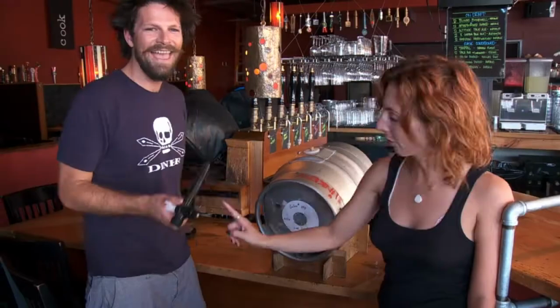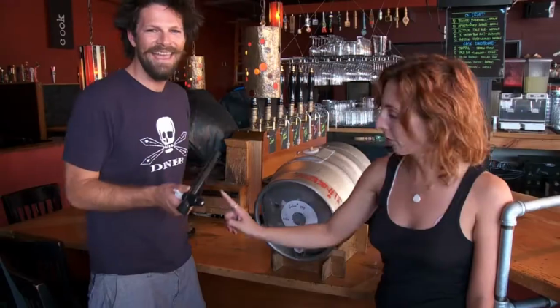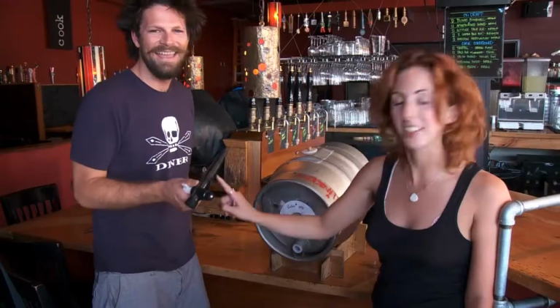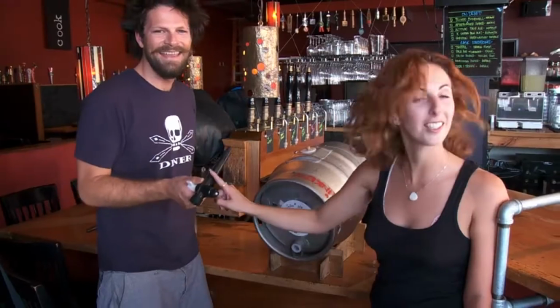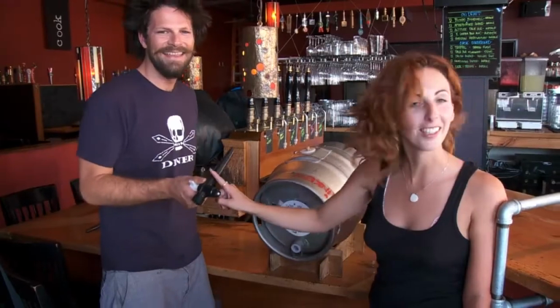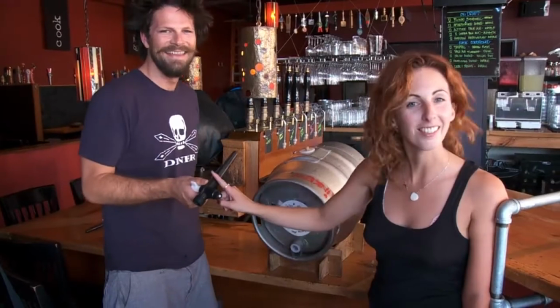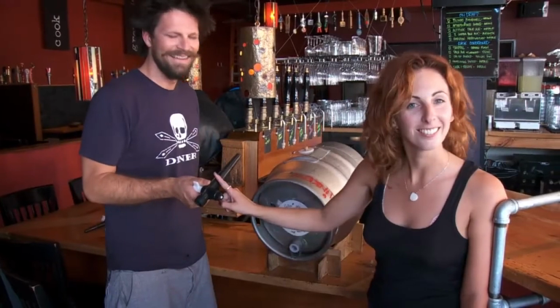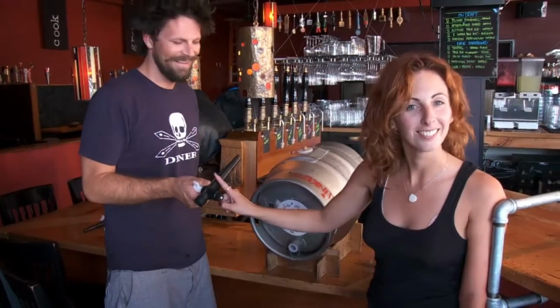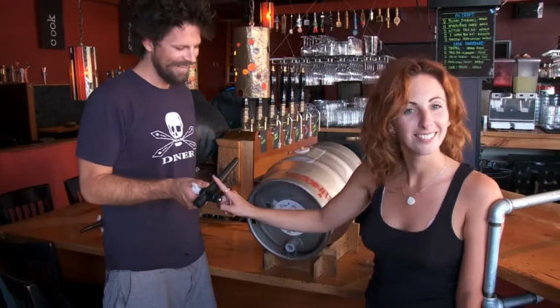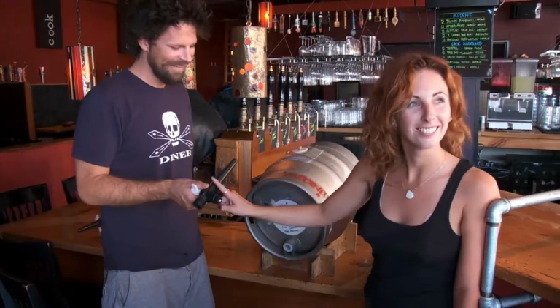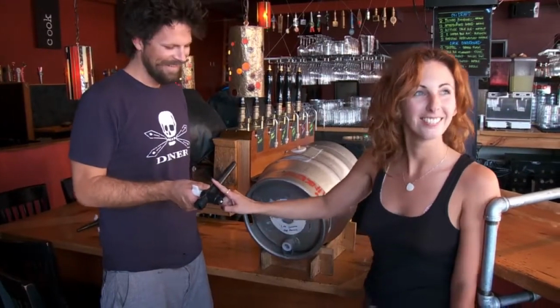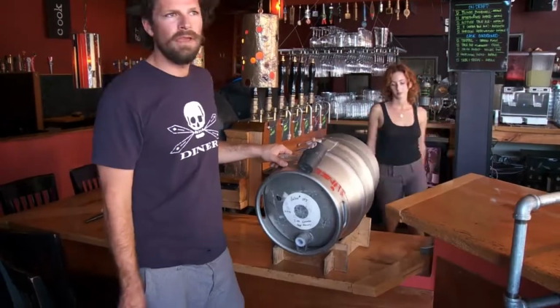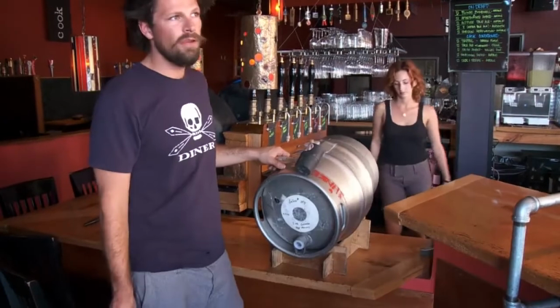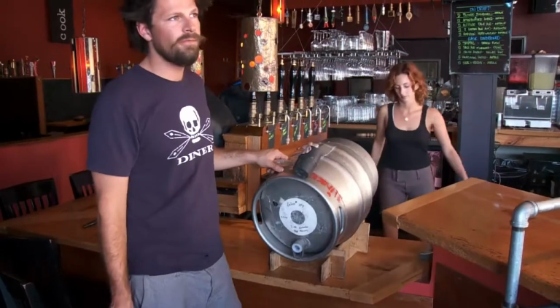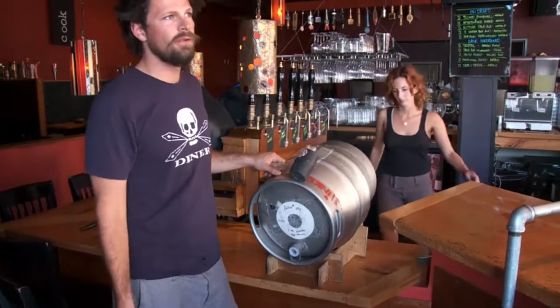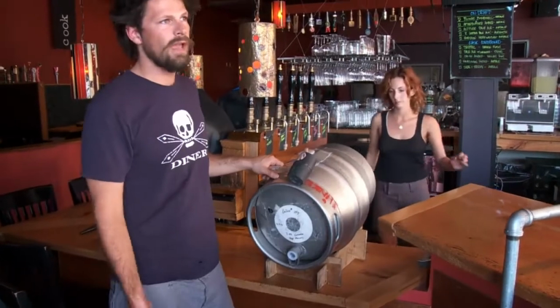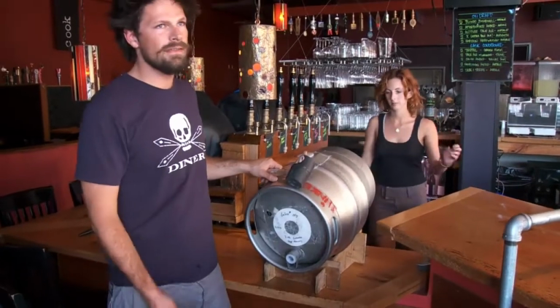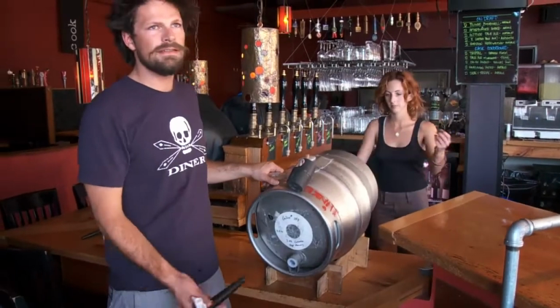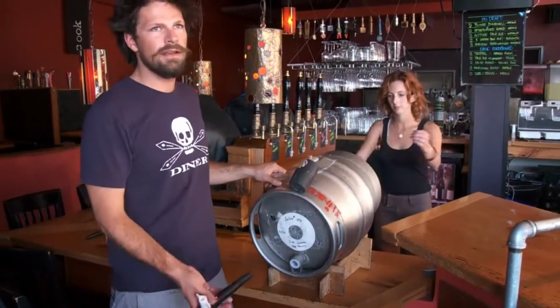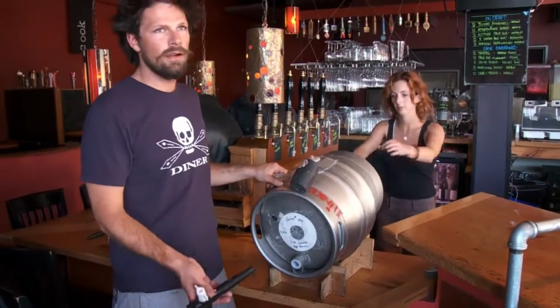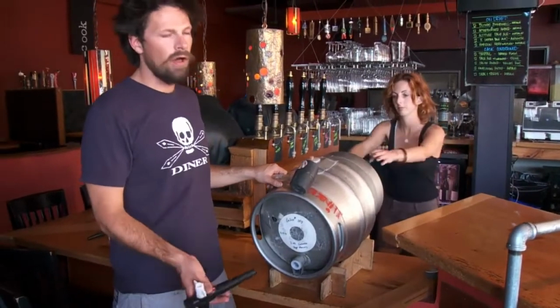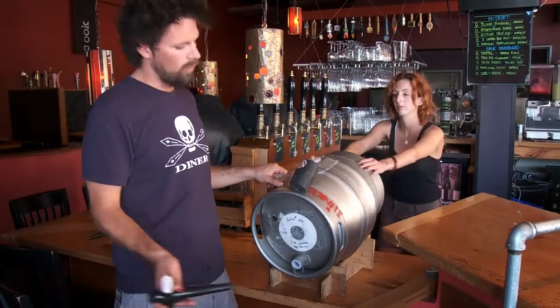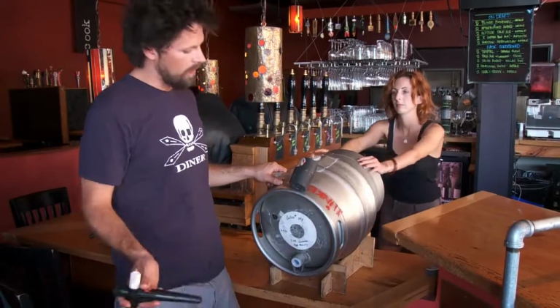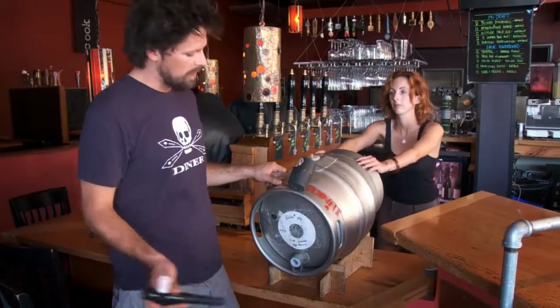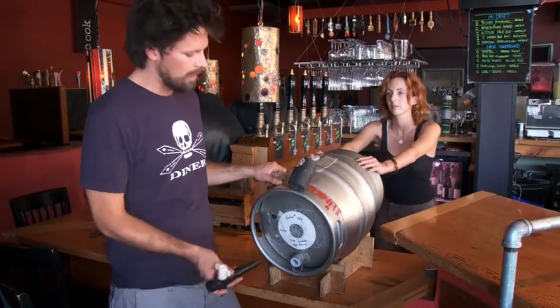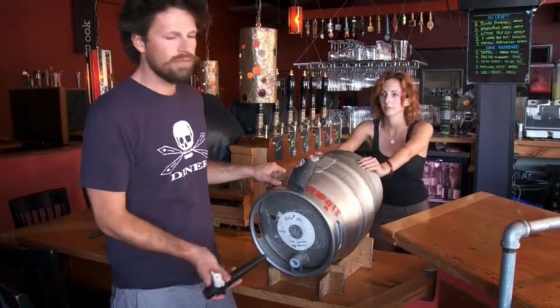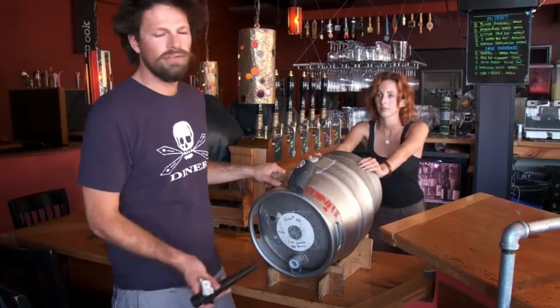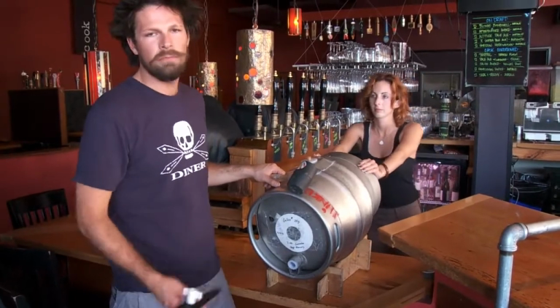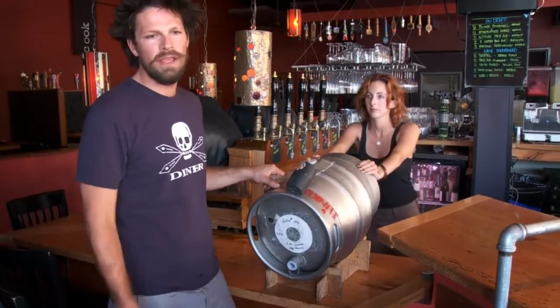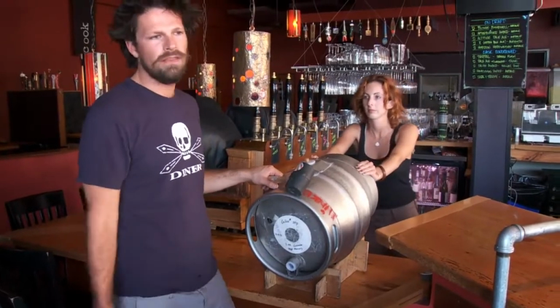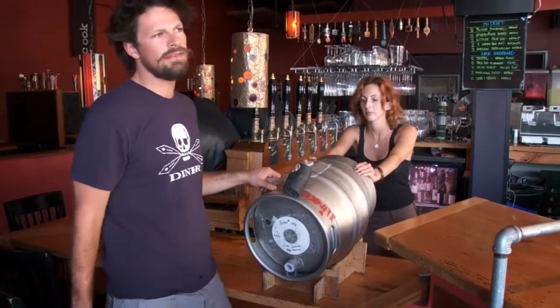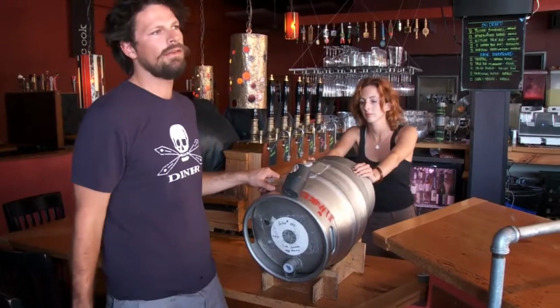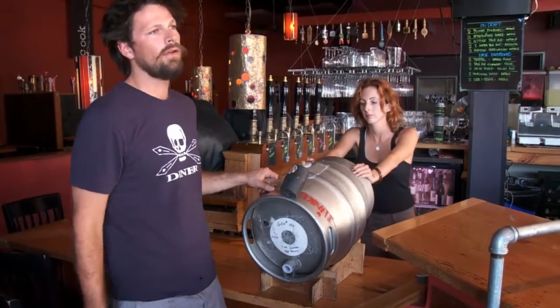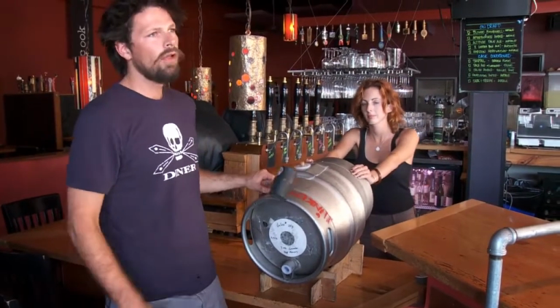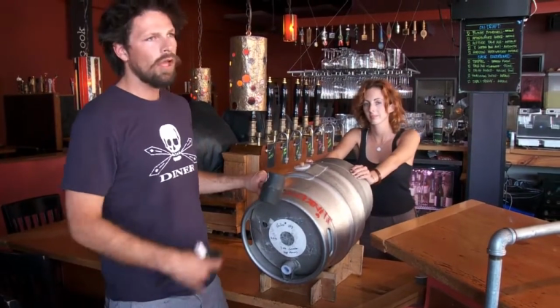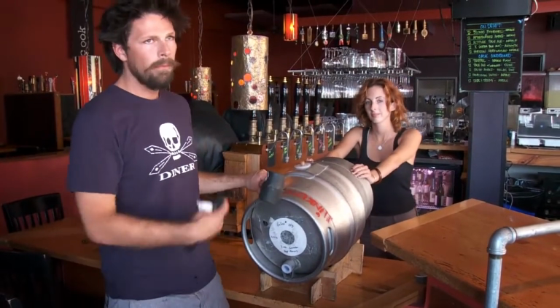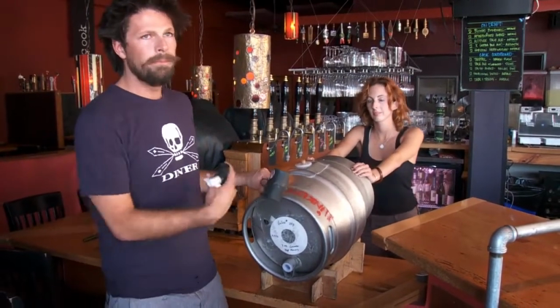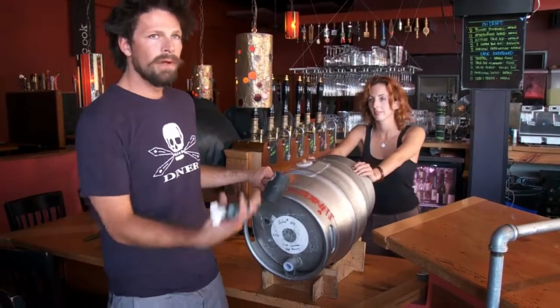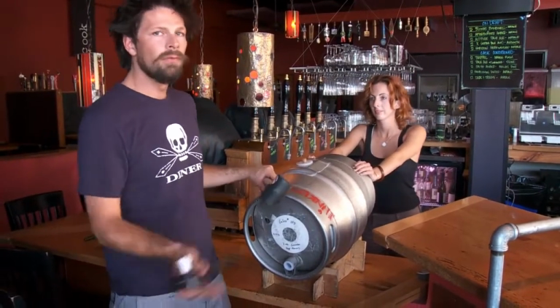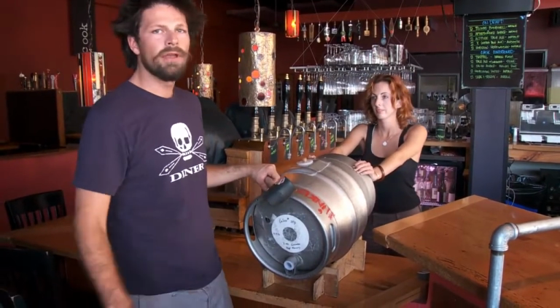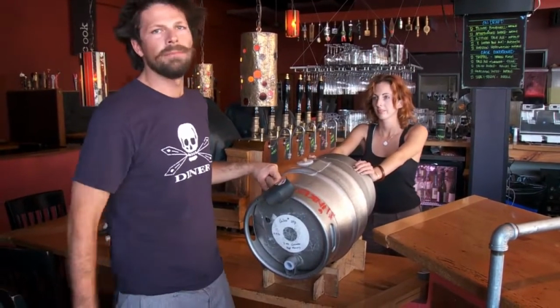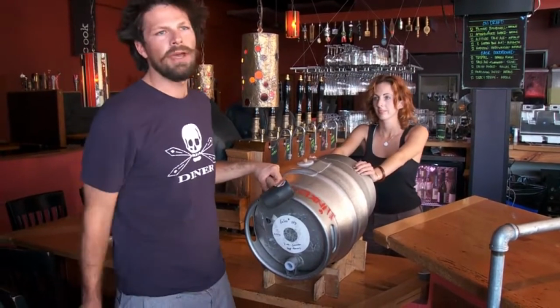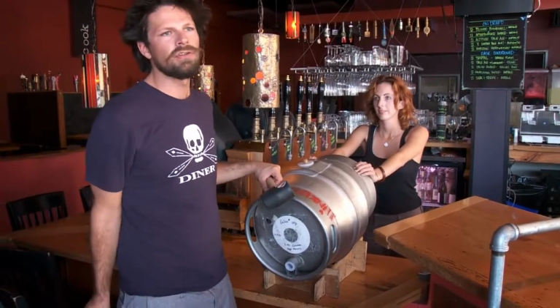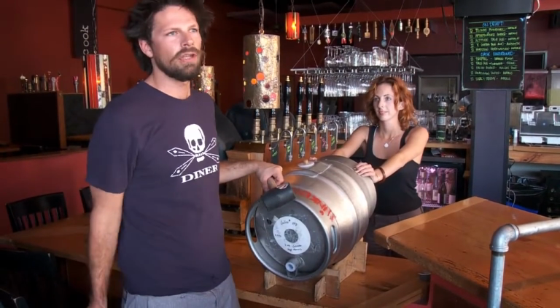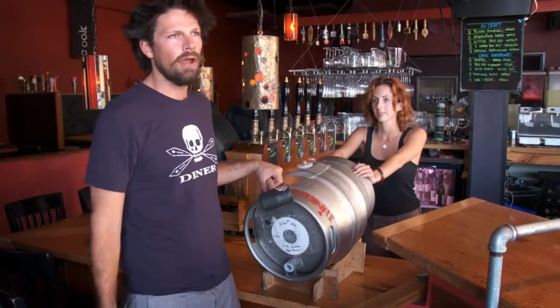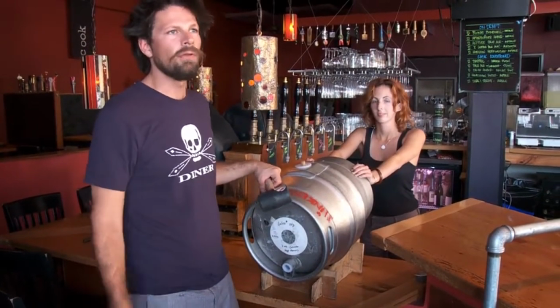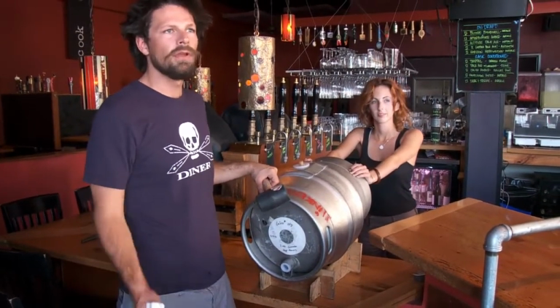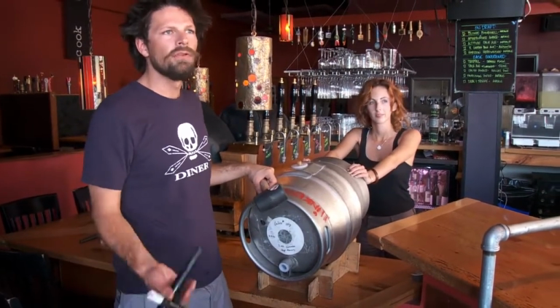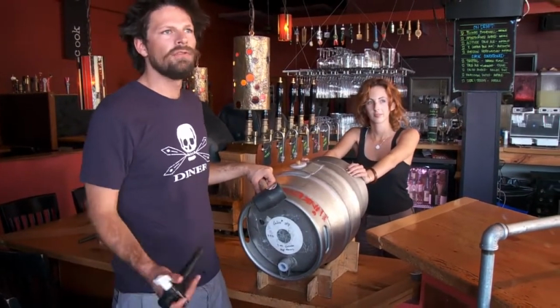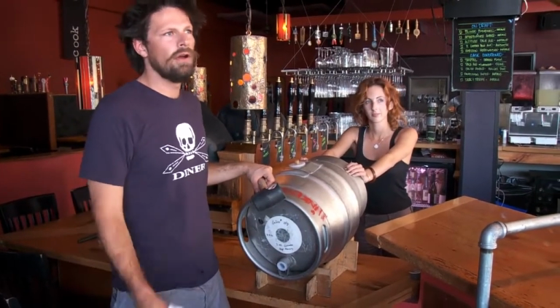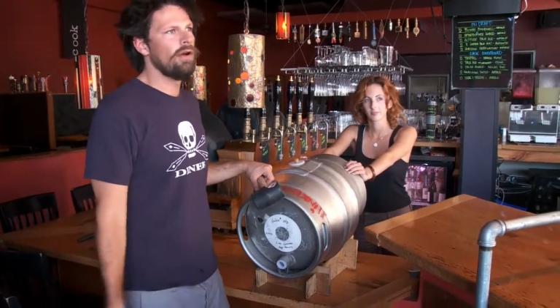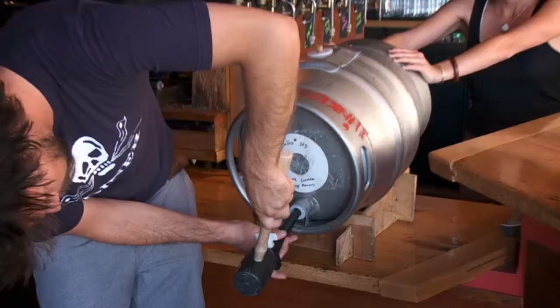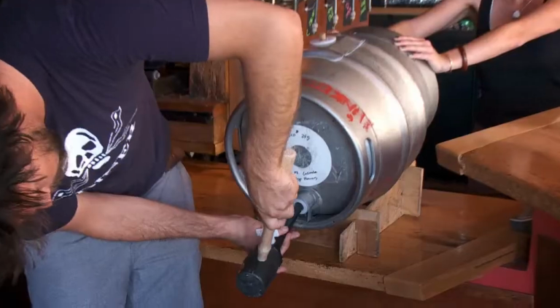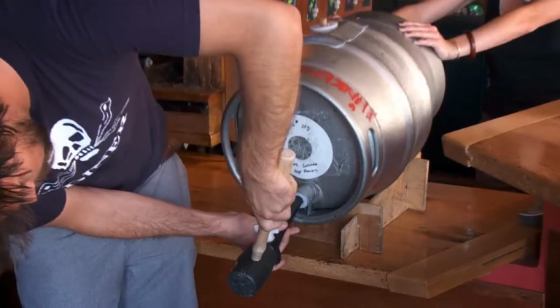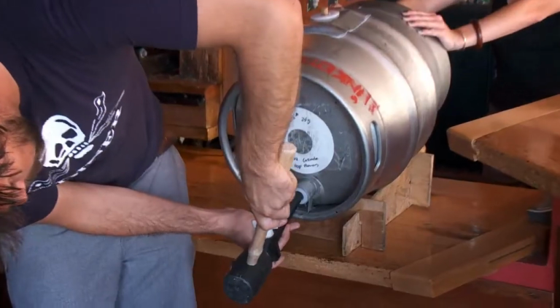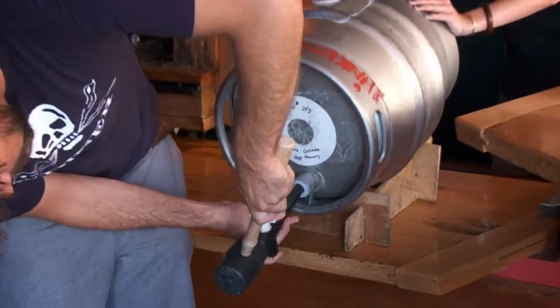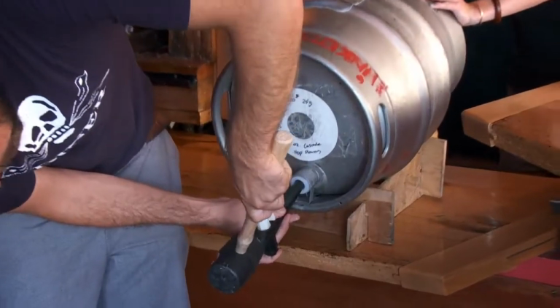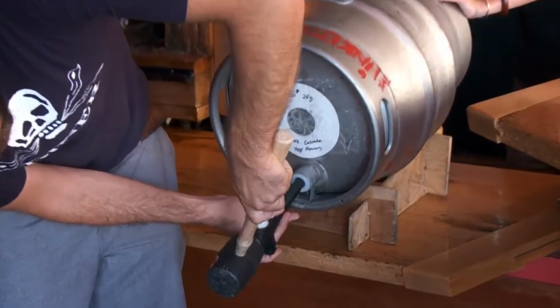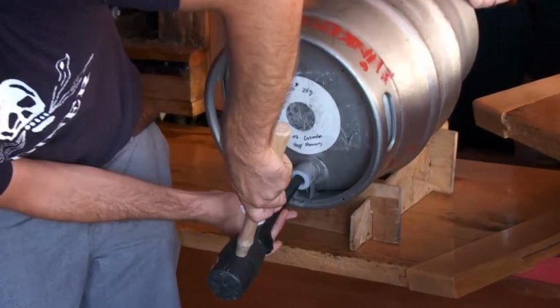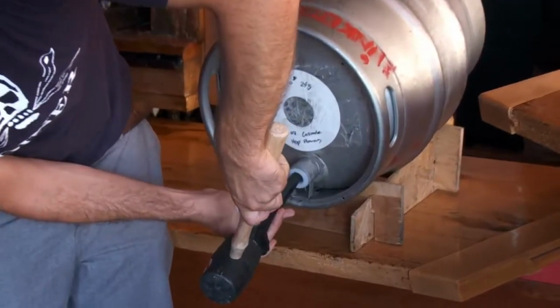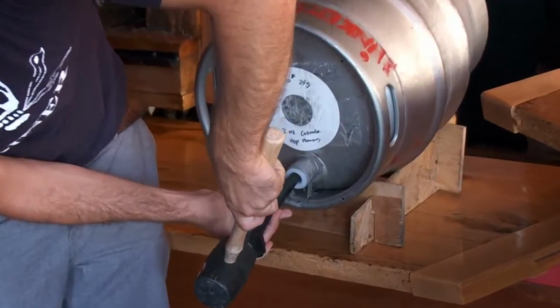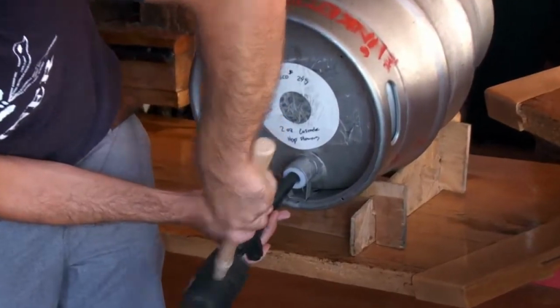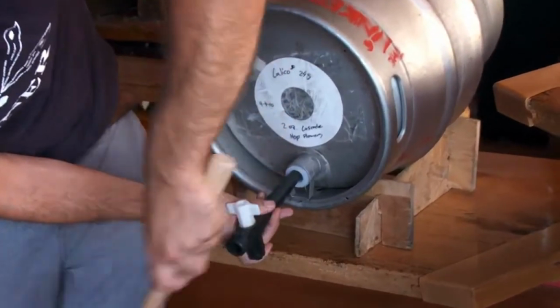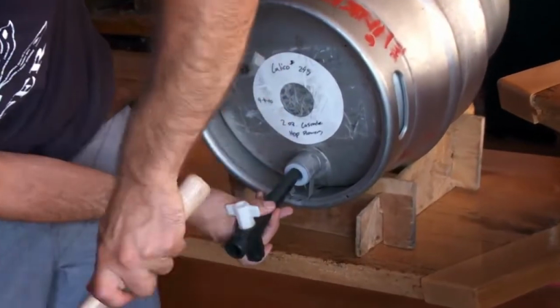This is the key. If you hesitate at all, once you actually break the seal, beer will come gushing out. So you have to do it nice and fast.